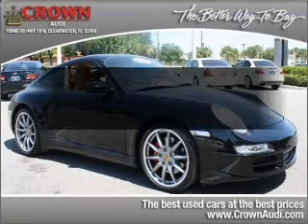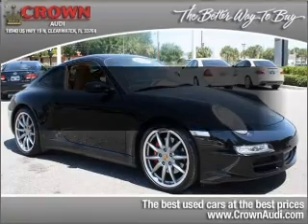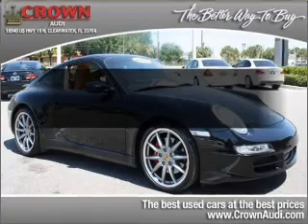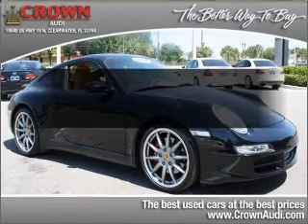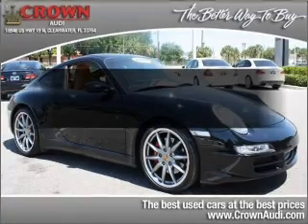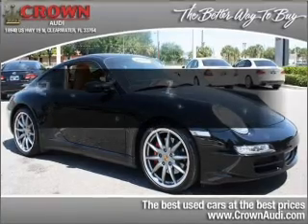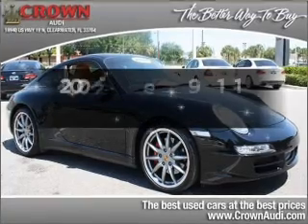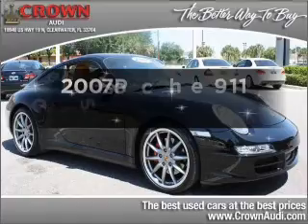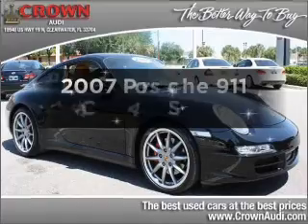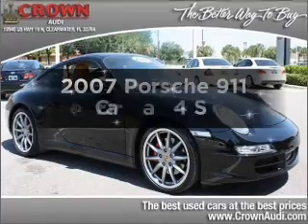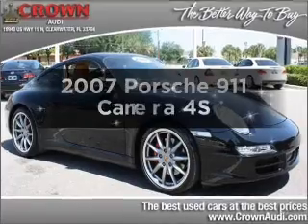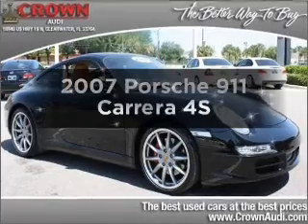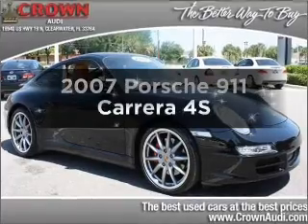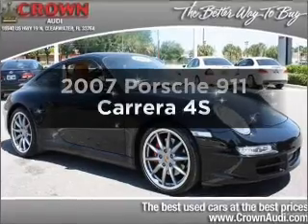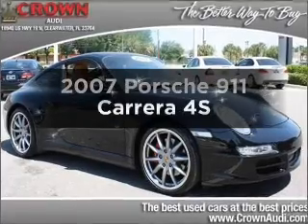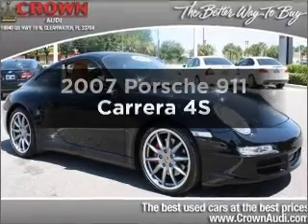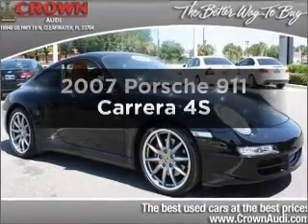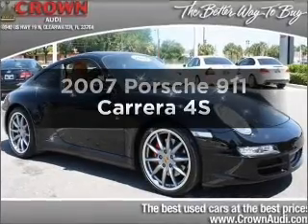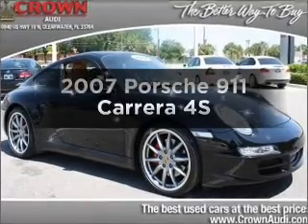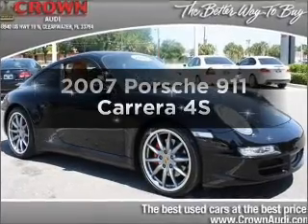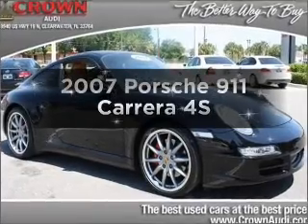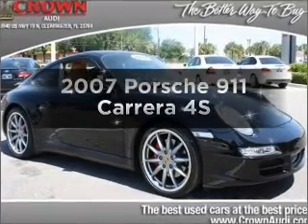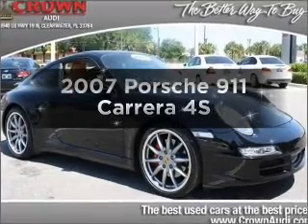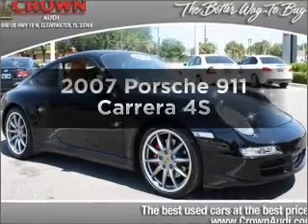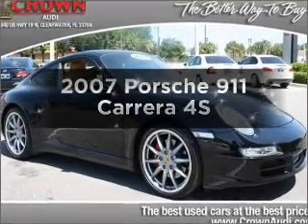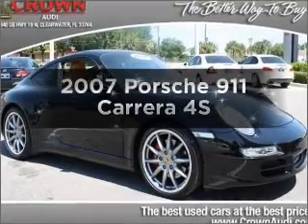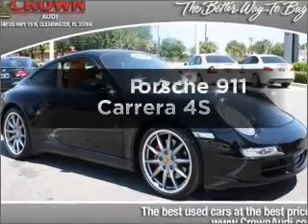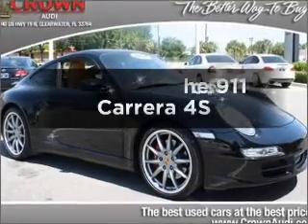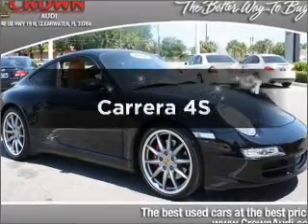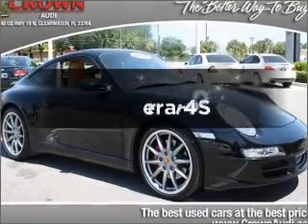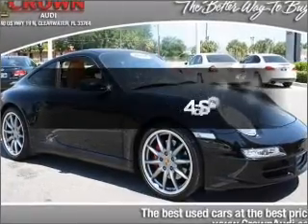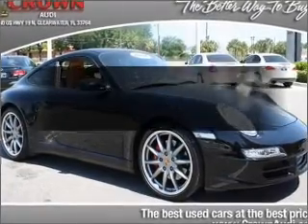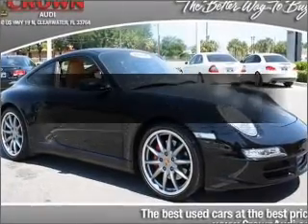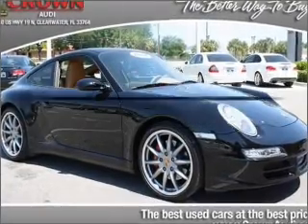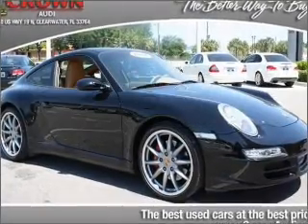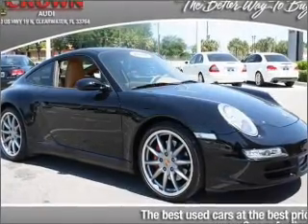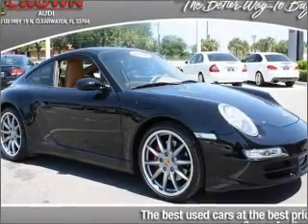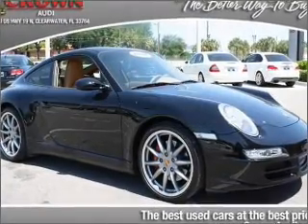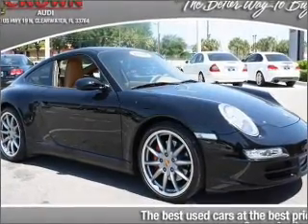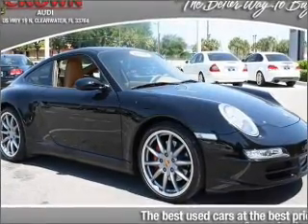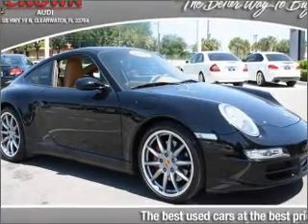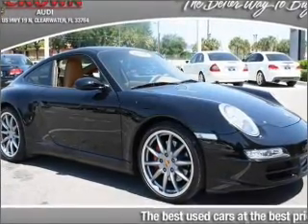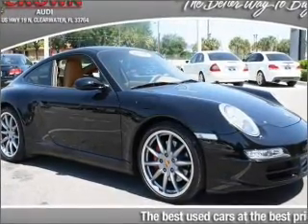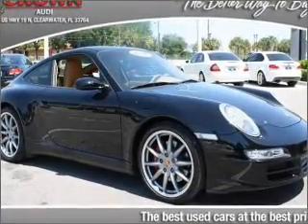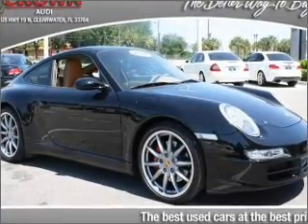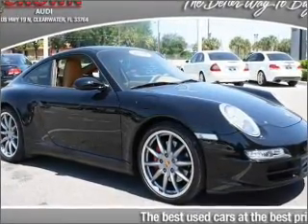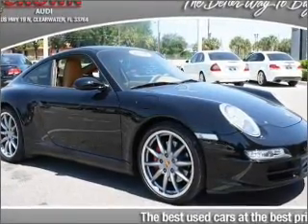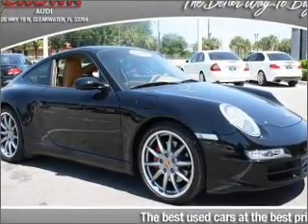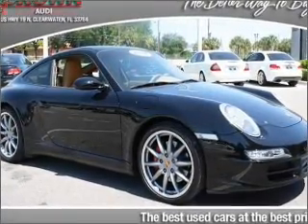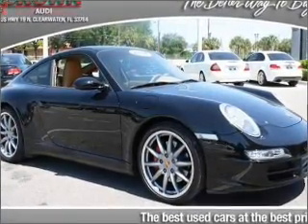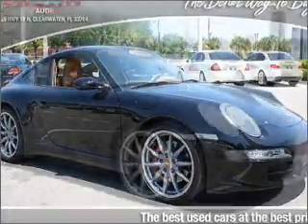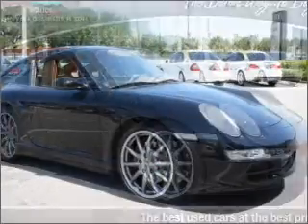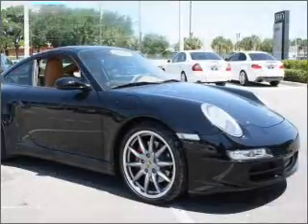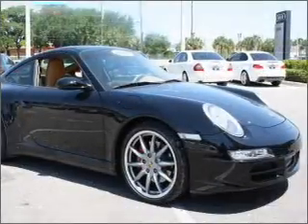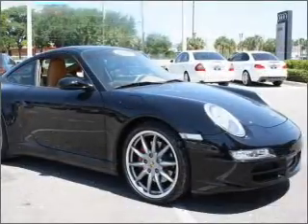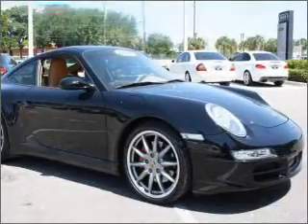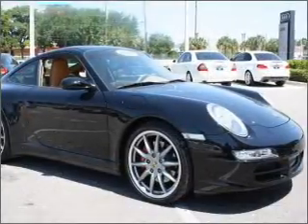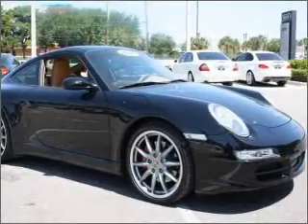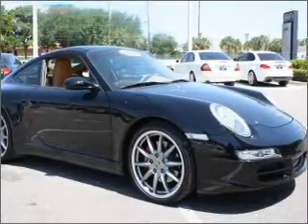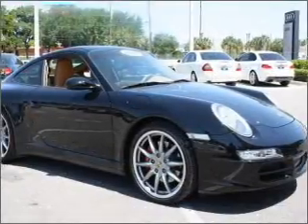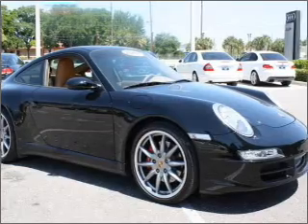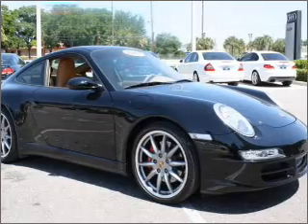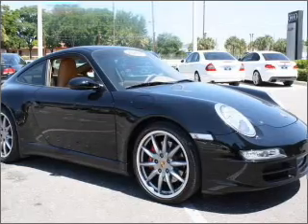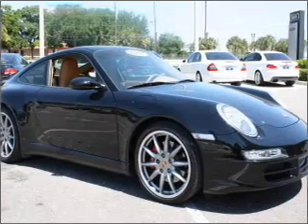Get noticed in this 2007 Porsche 911. If you're looking for a first-rate auto, this one could be yours today.